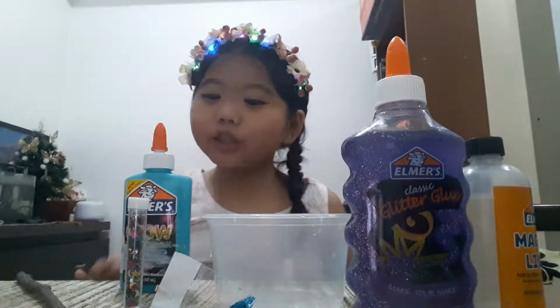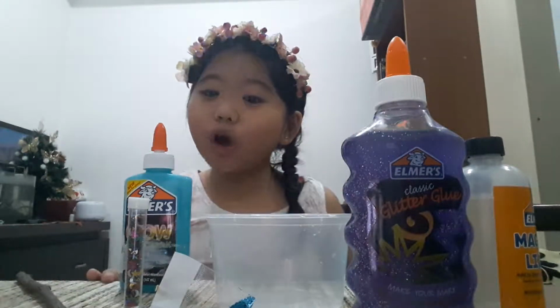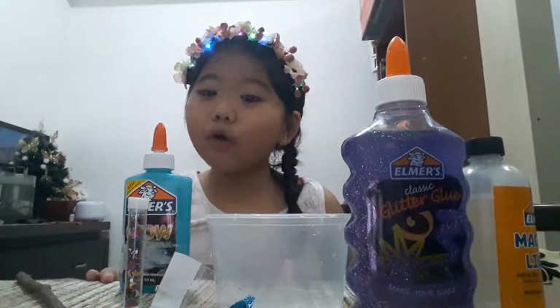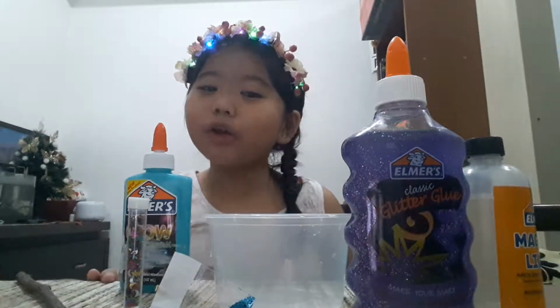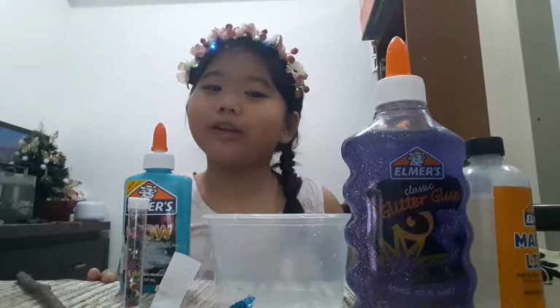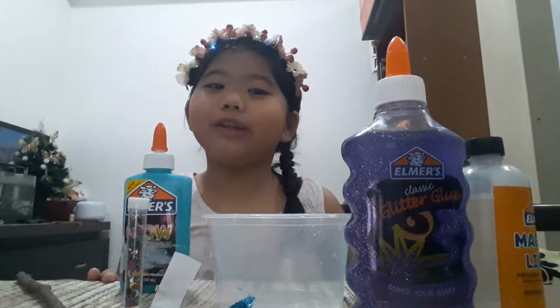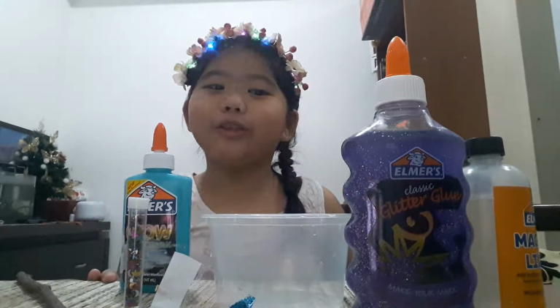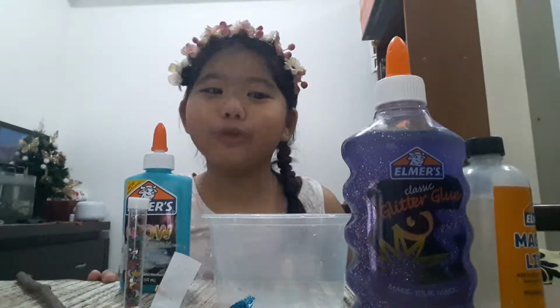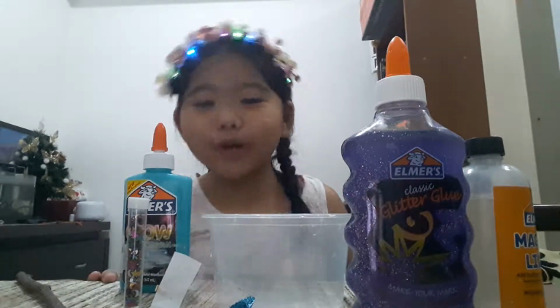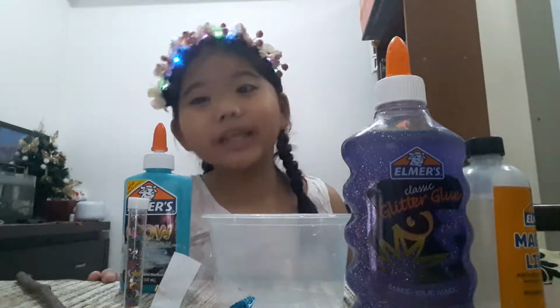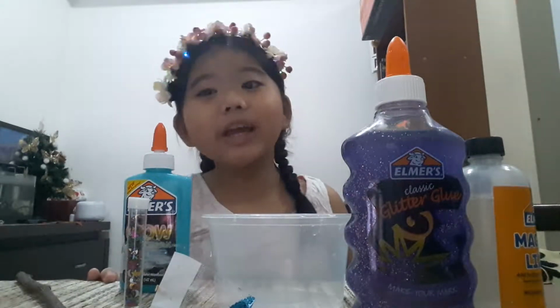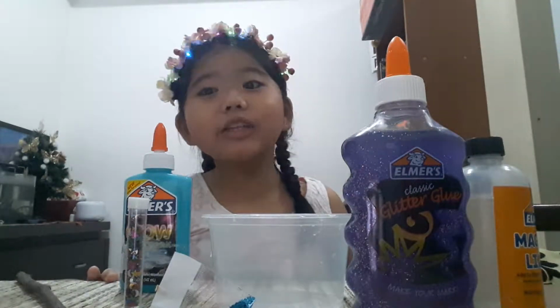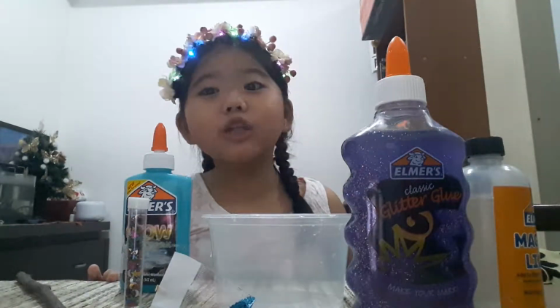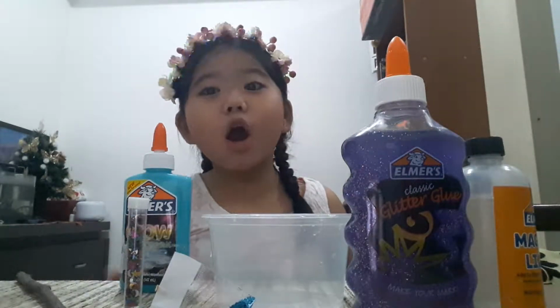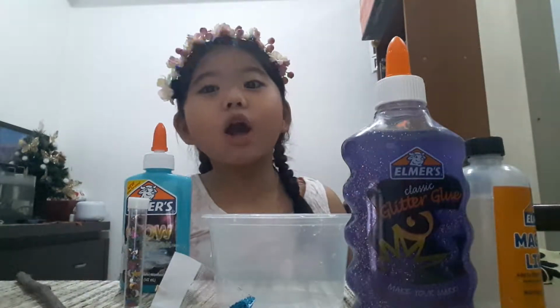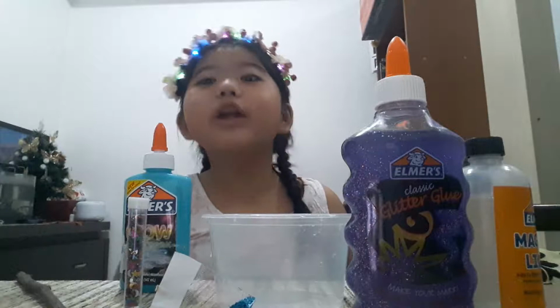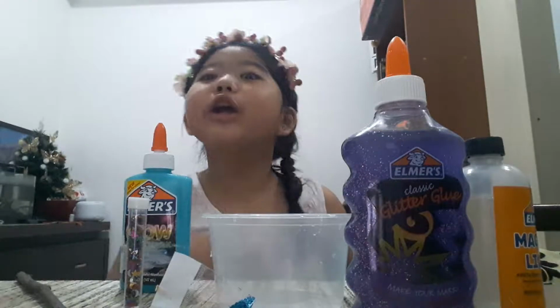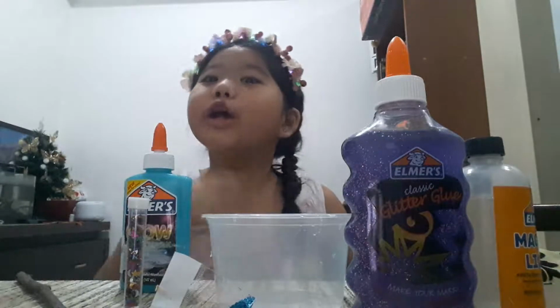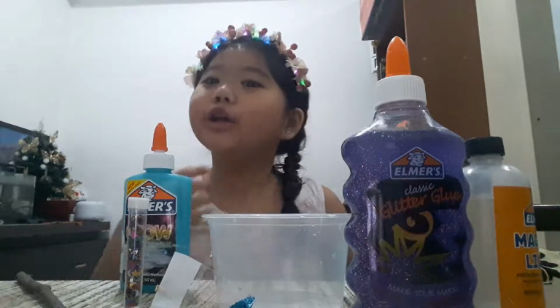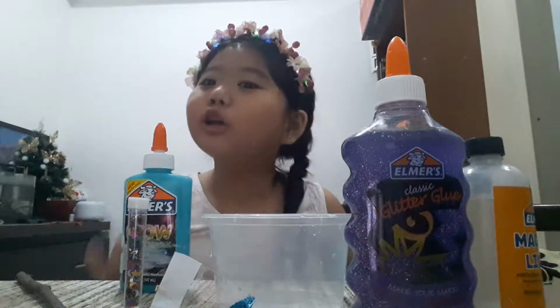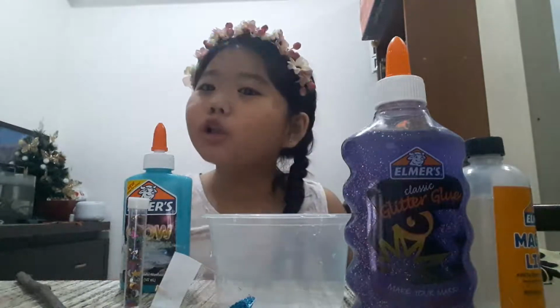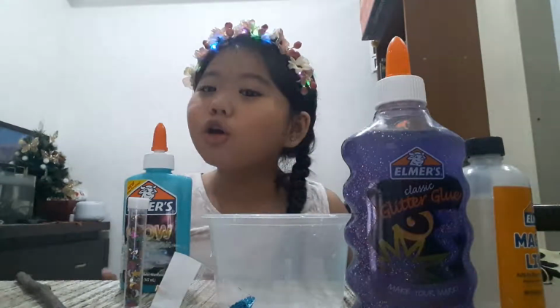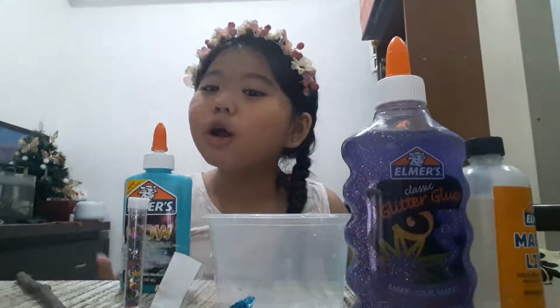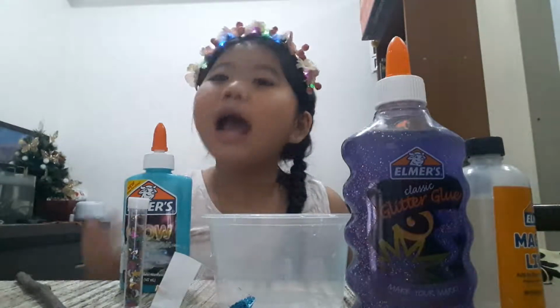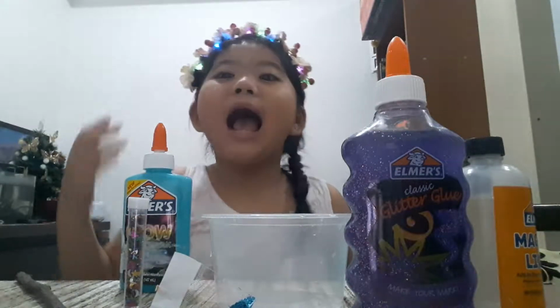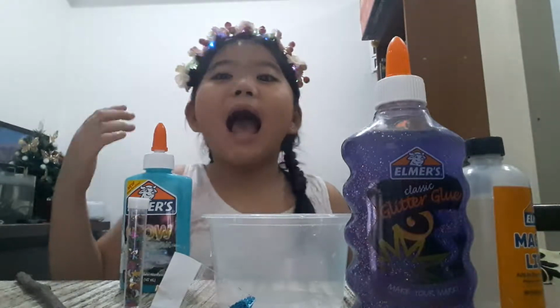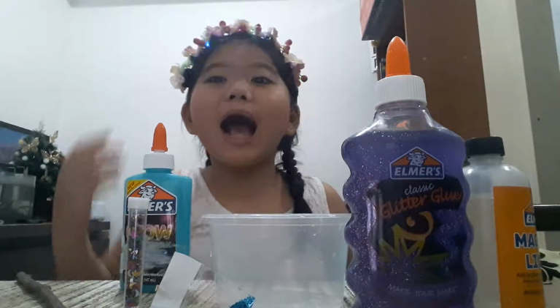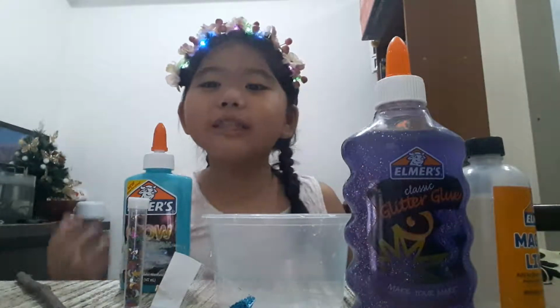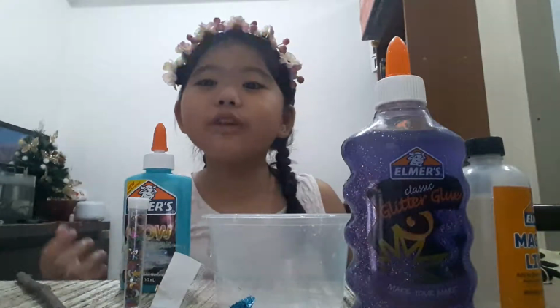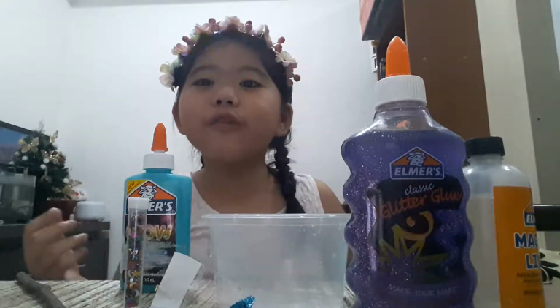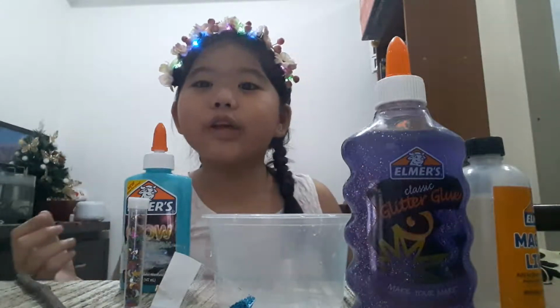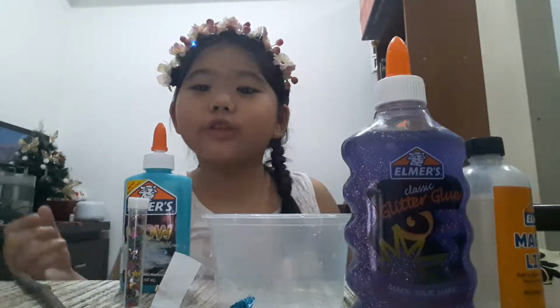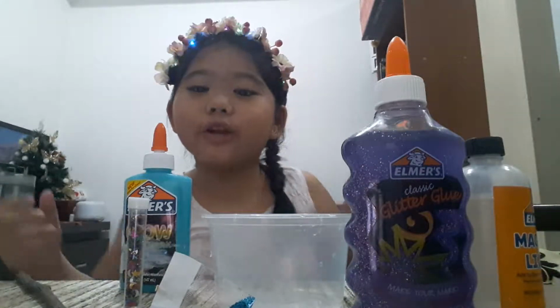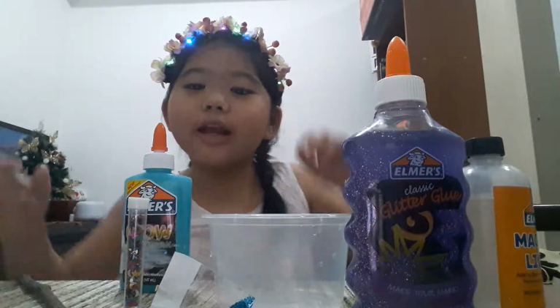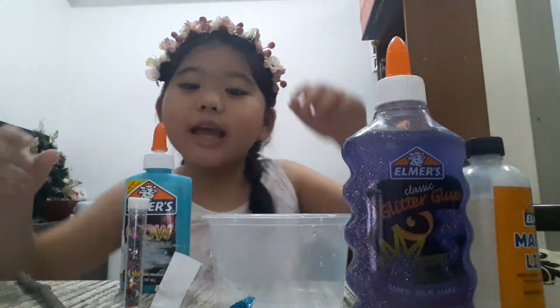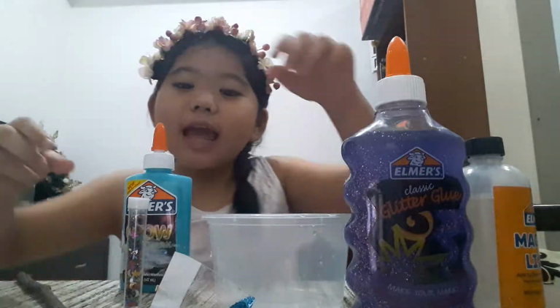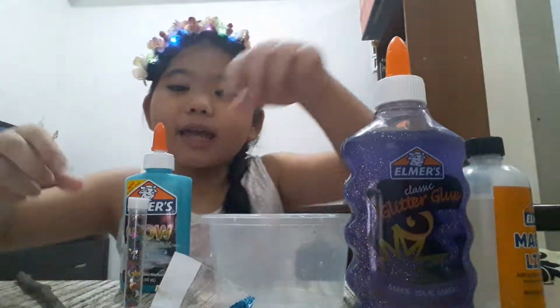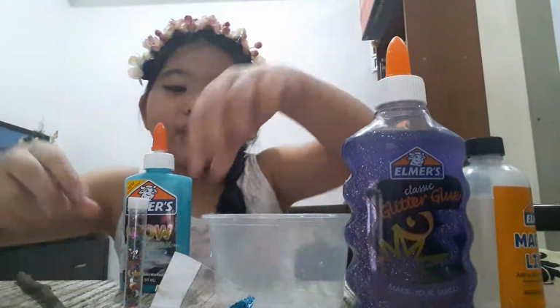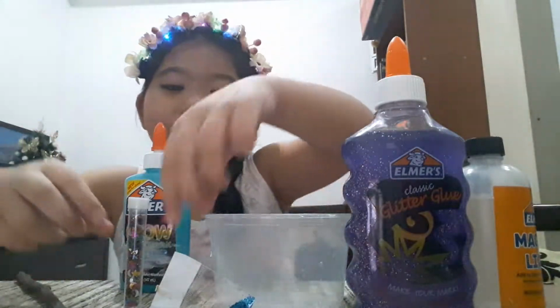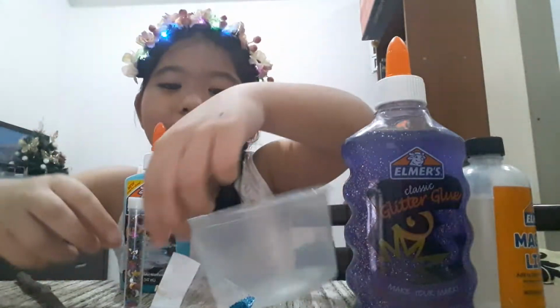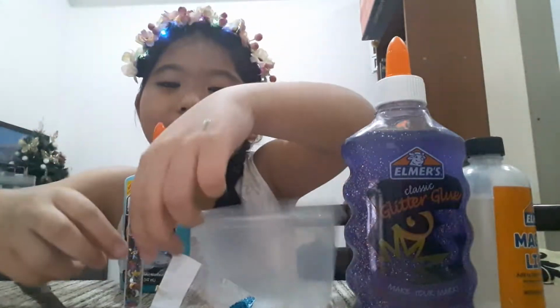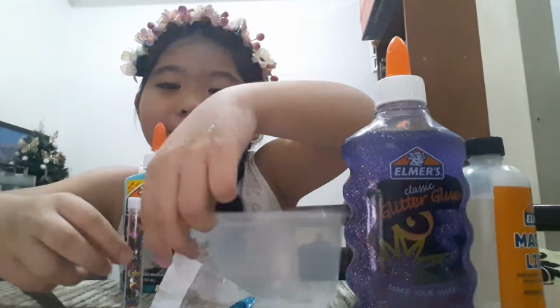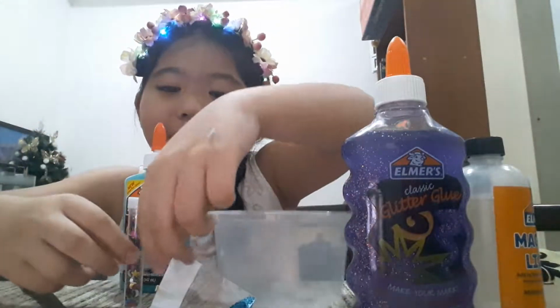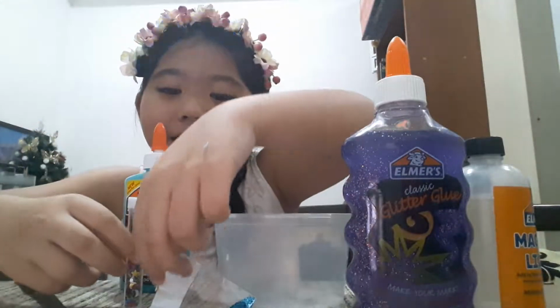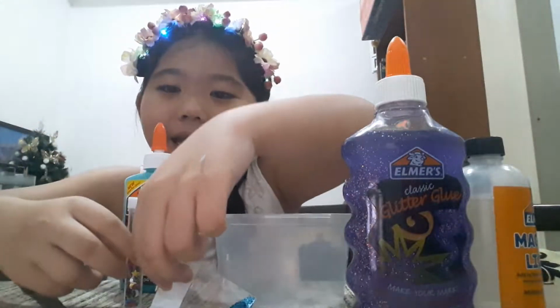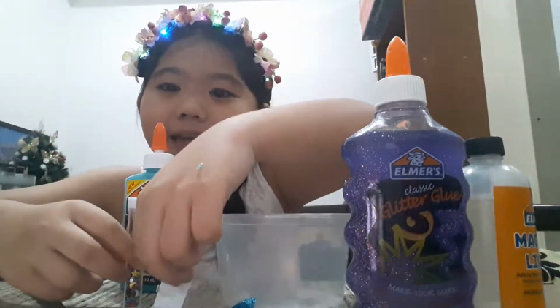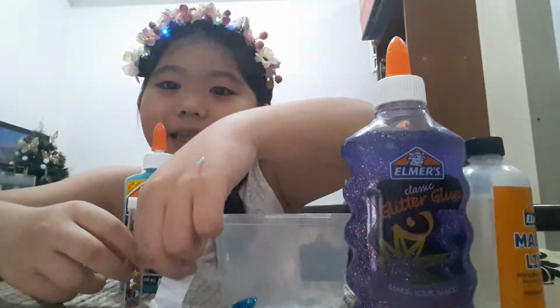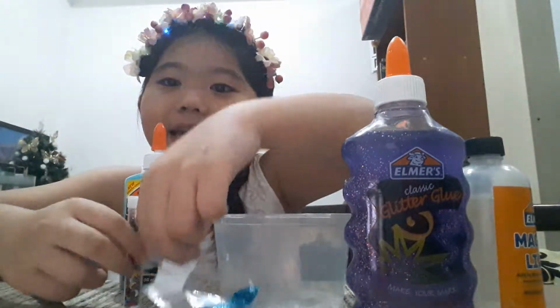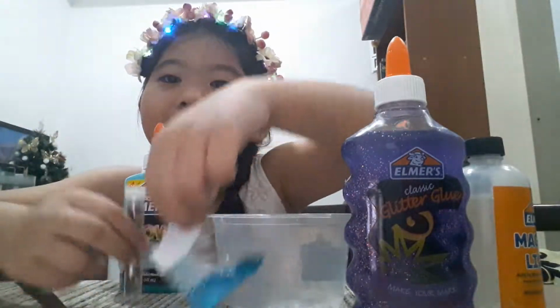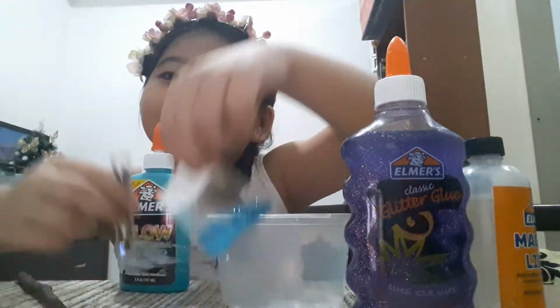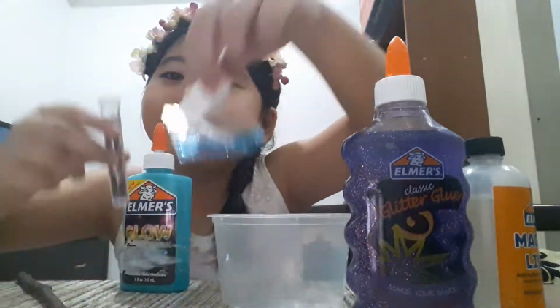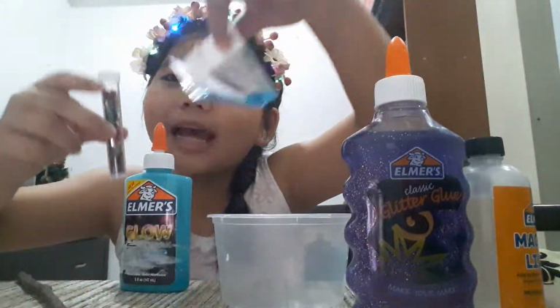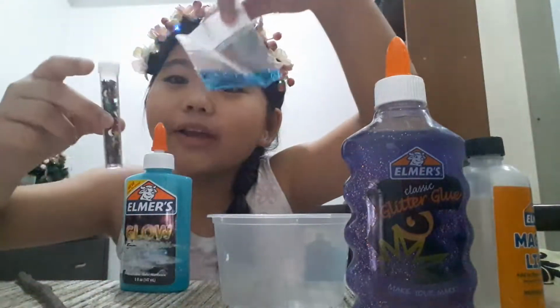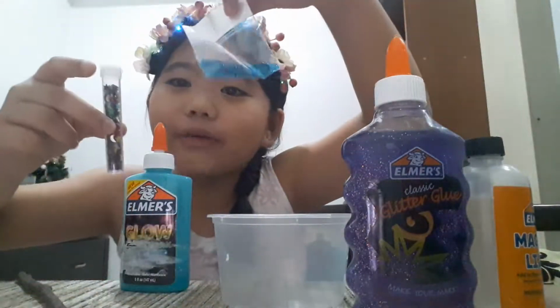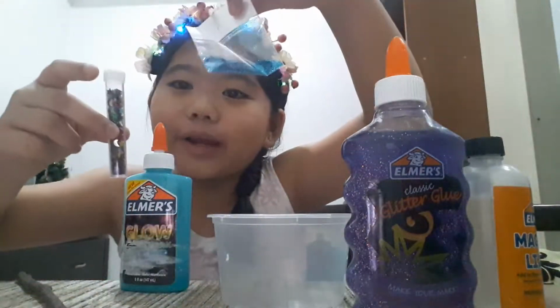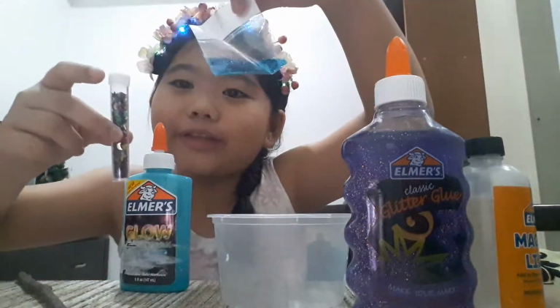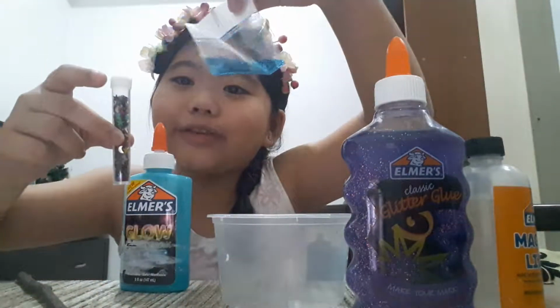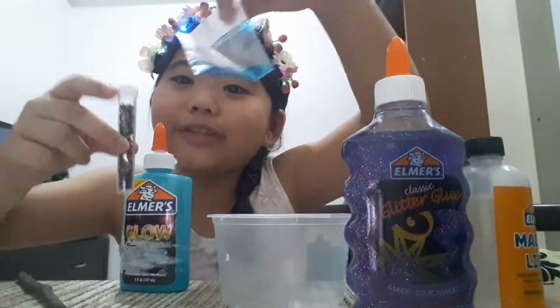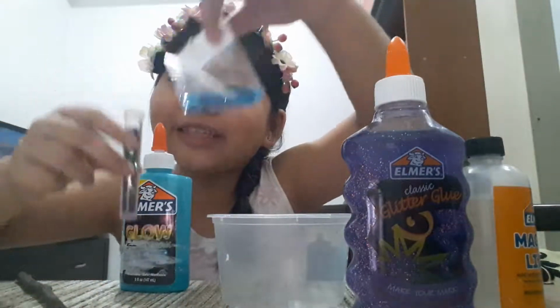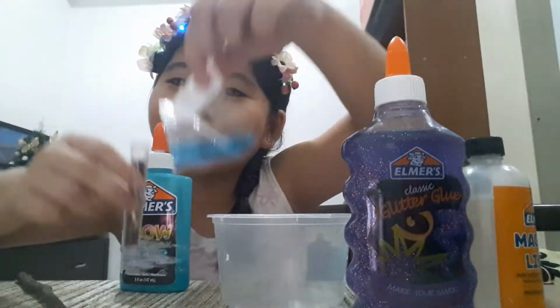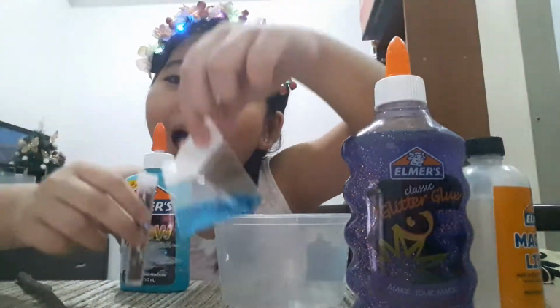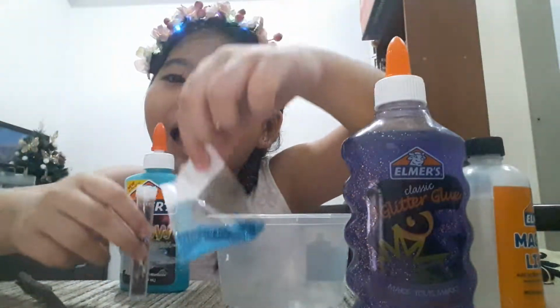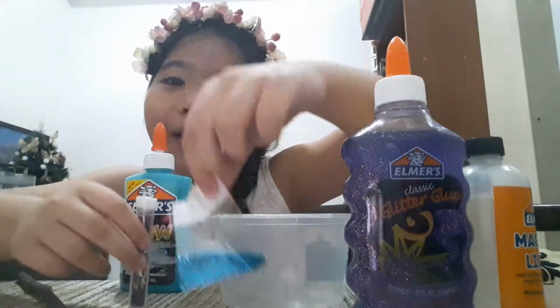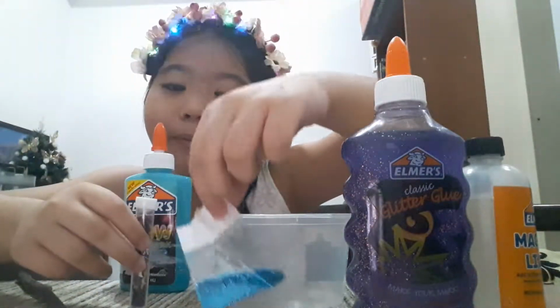So your ingredients are glue, activator, and things that can decorate your slime.